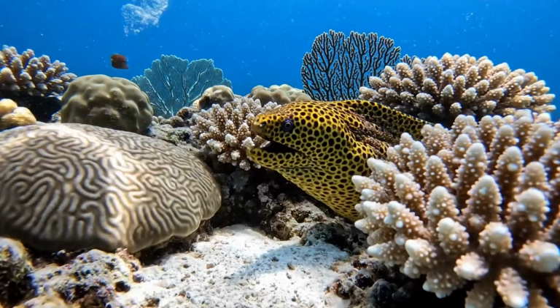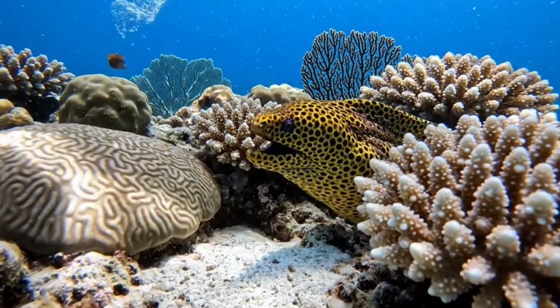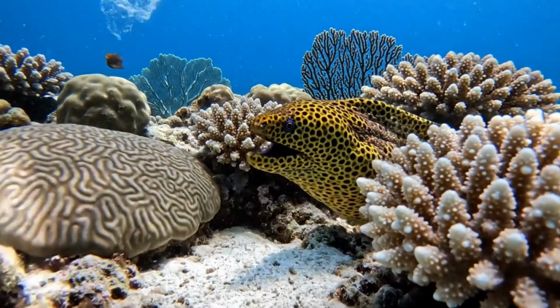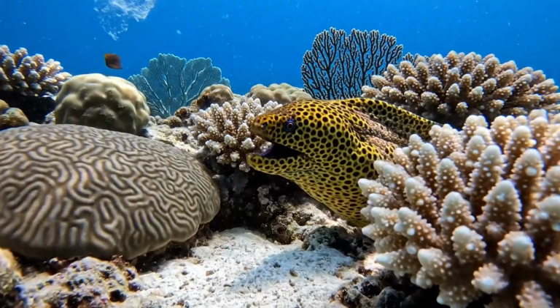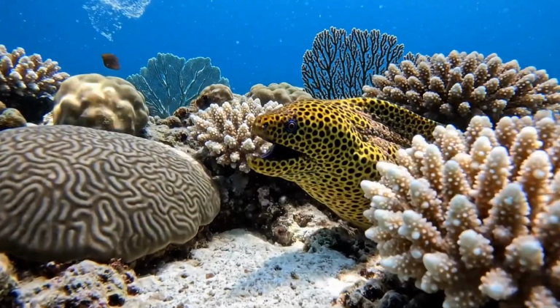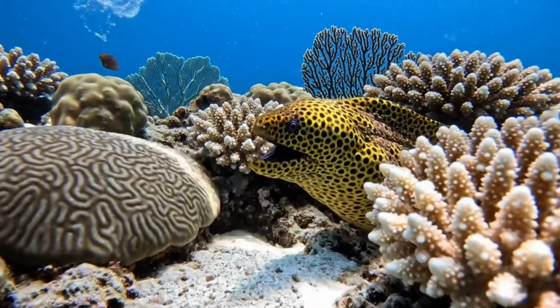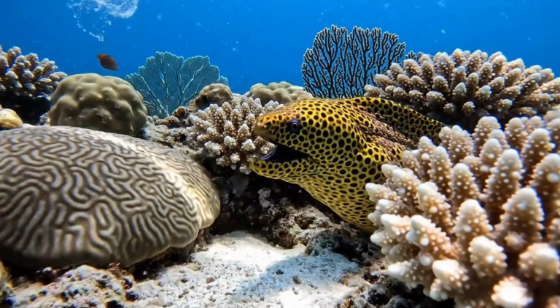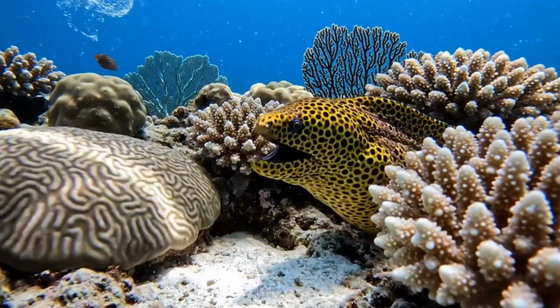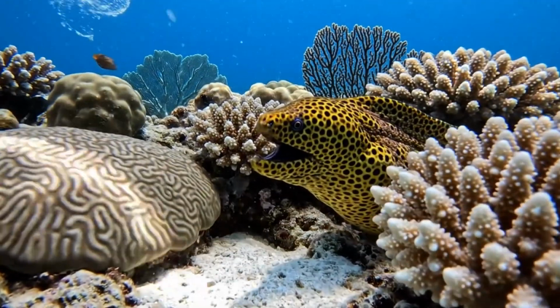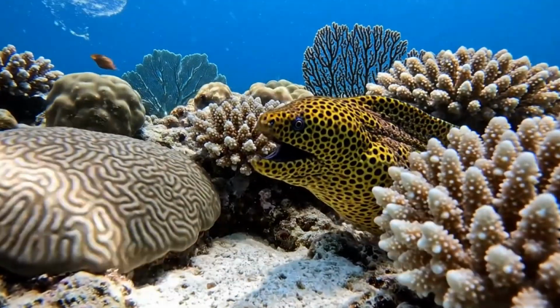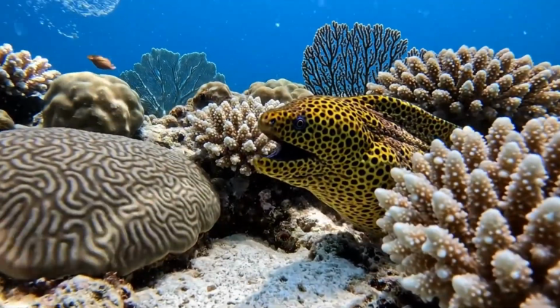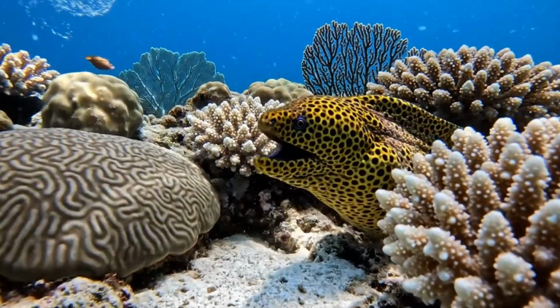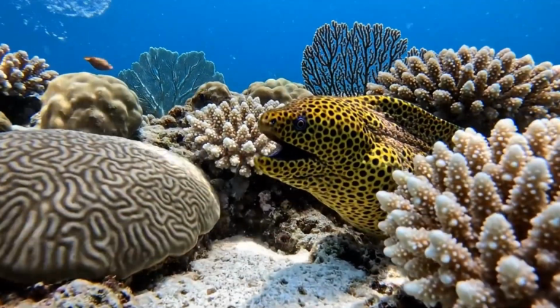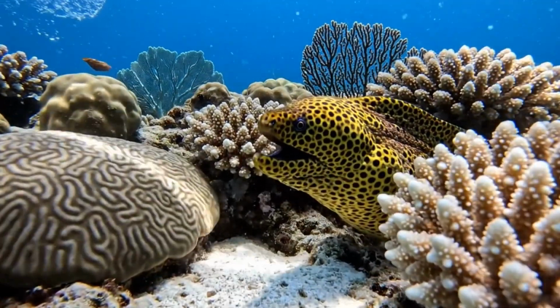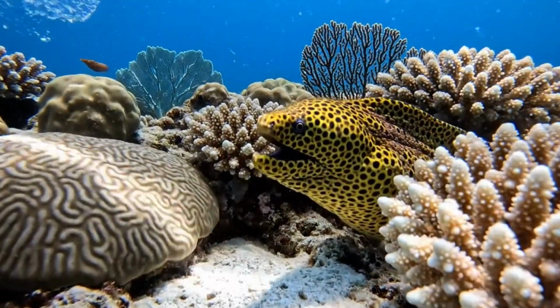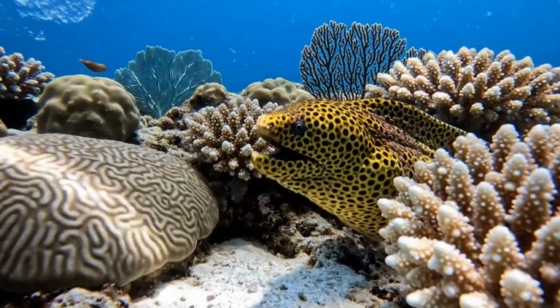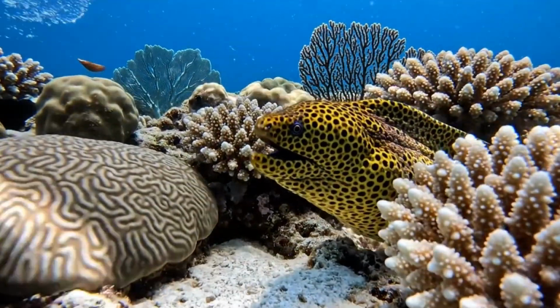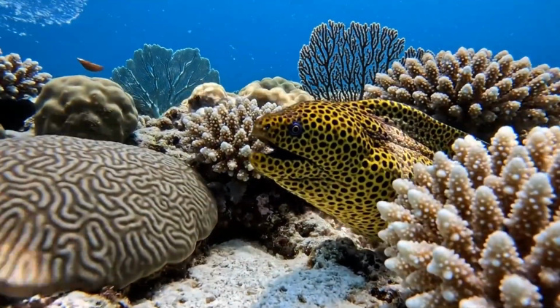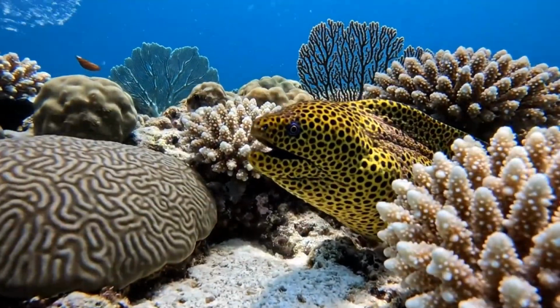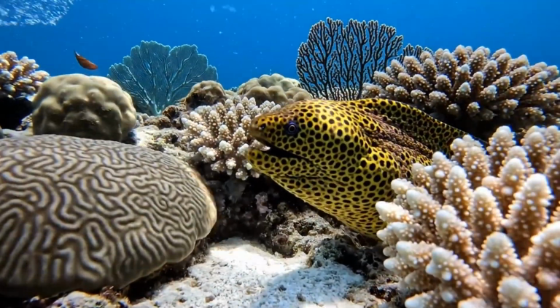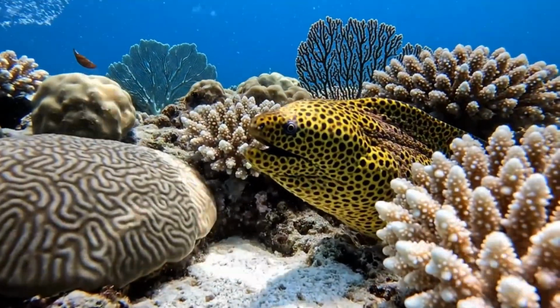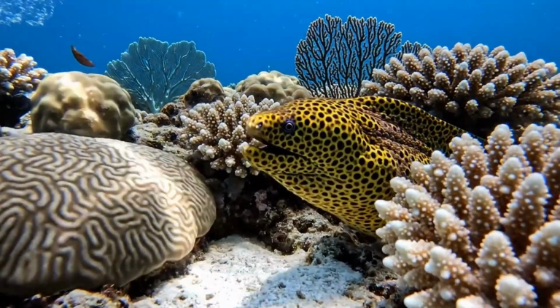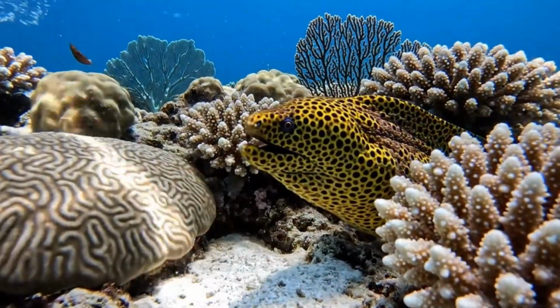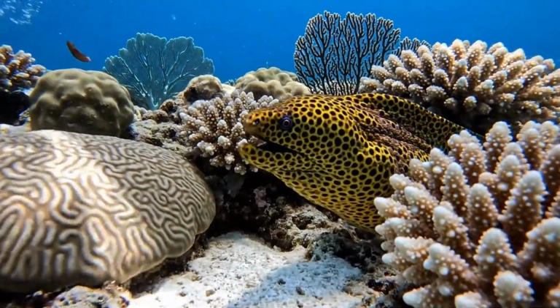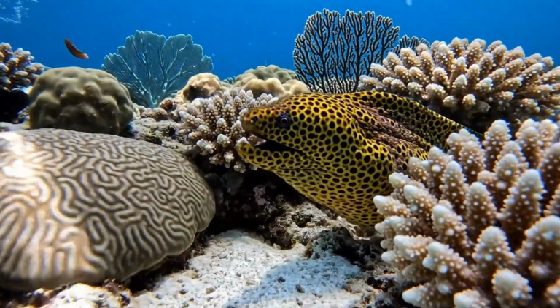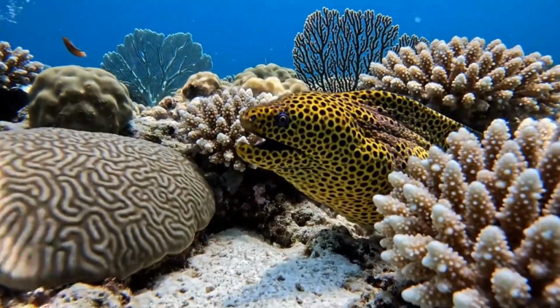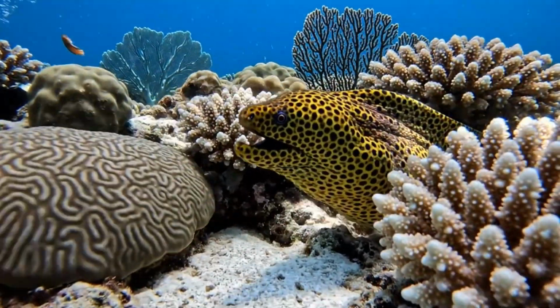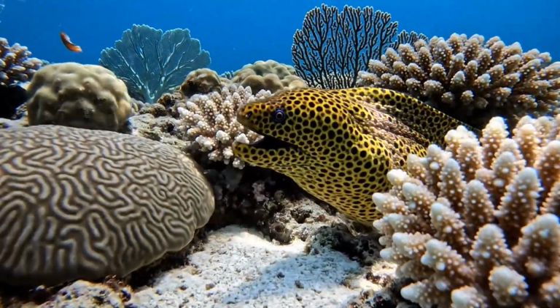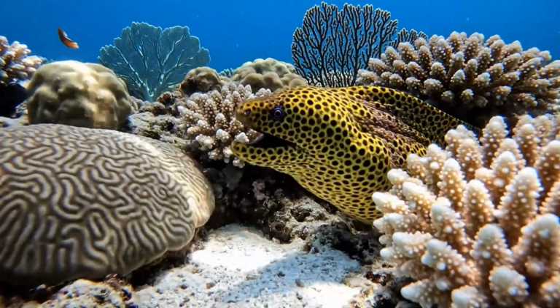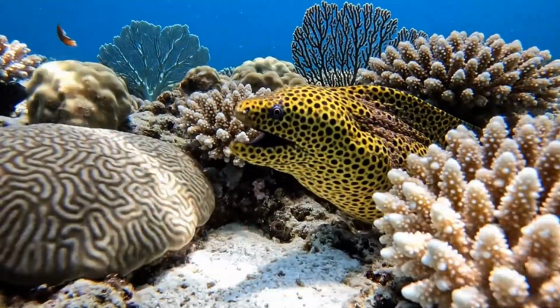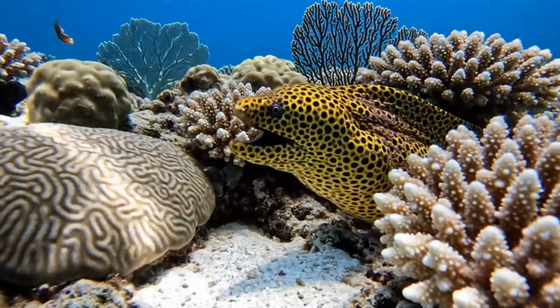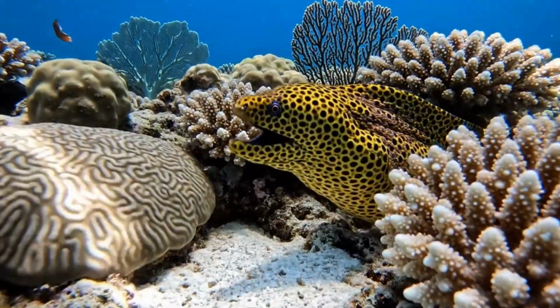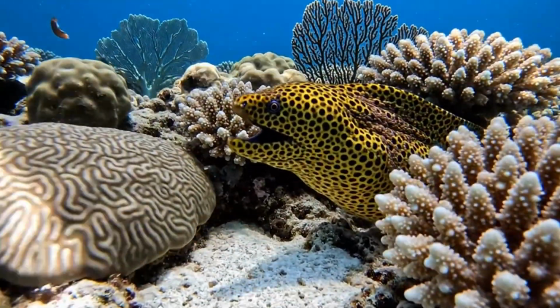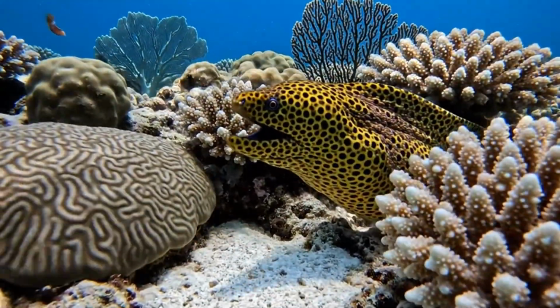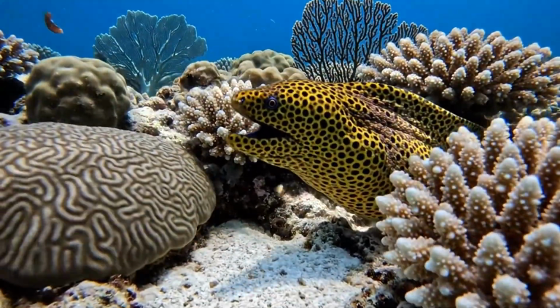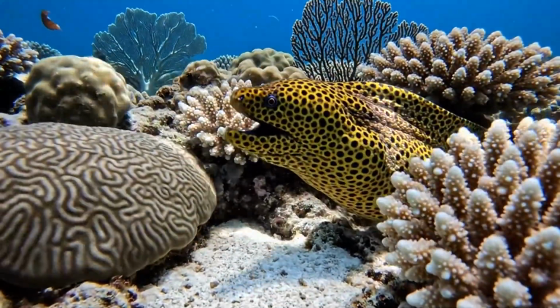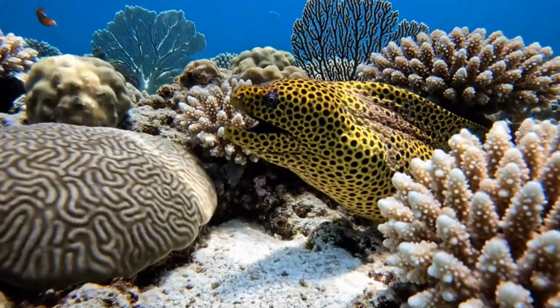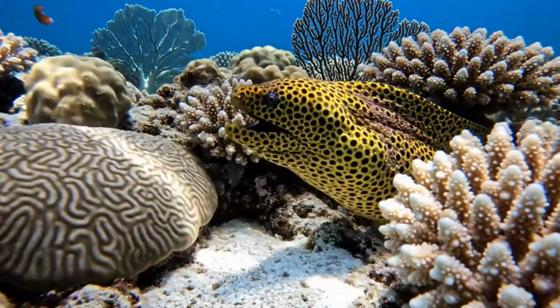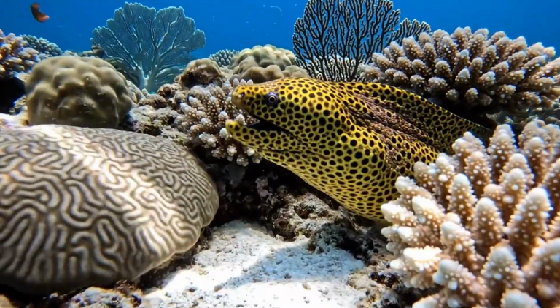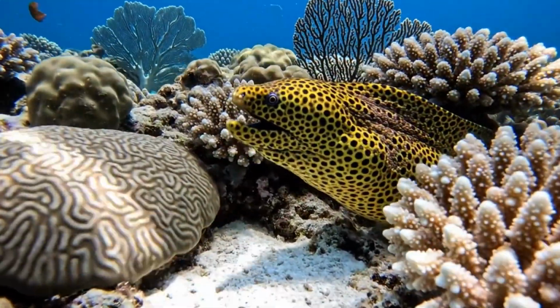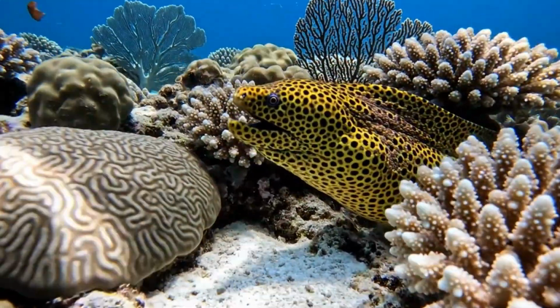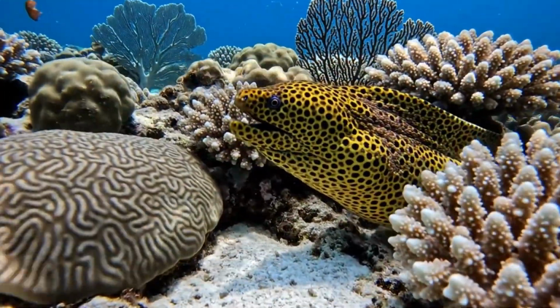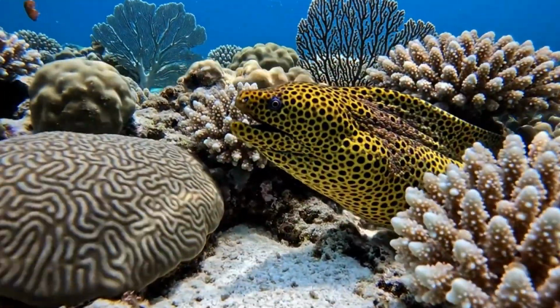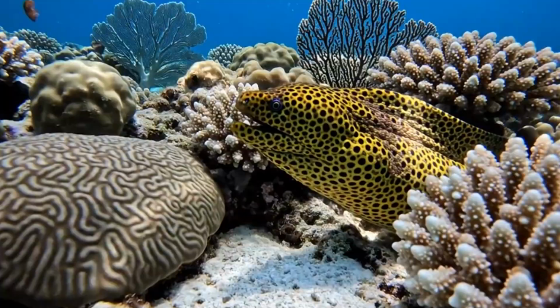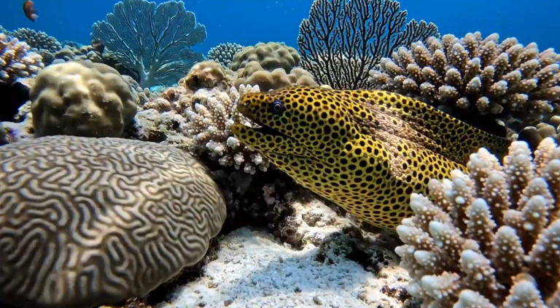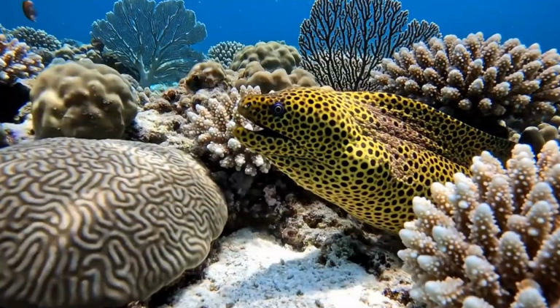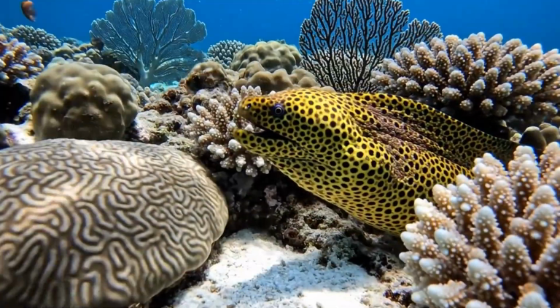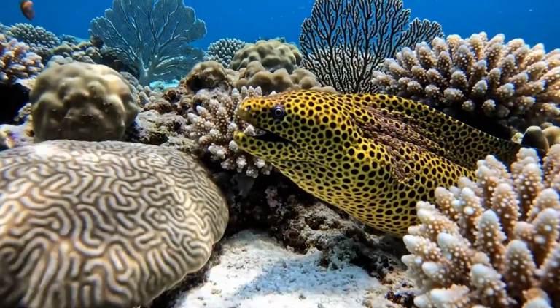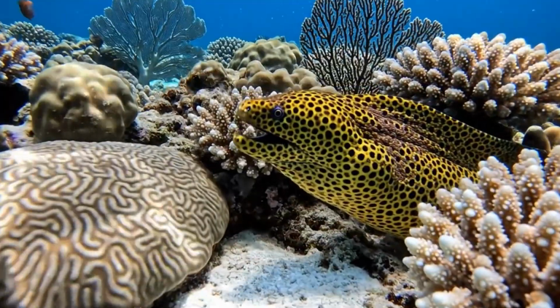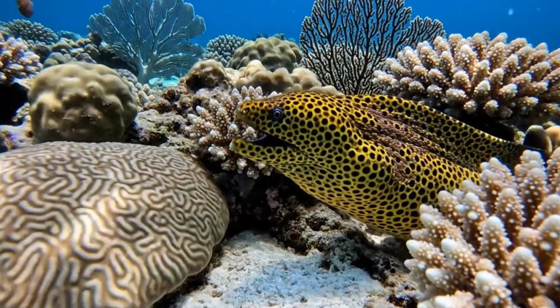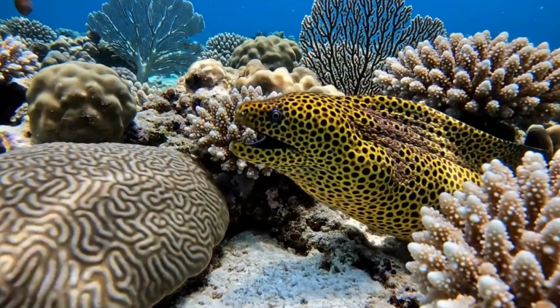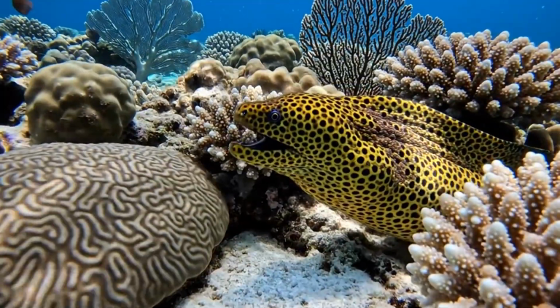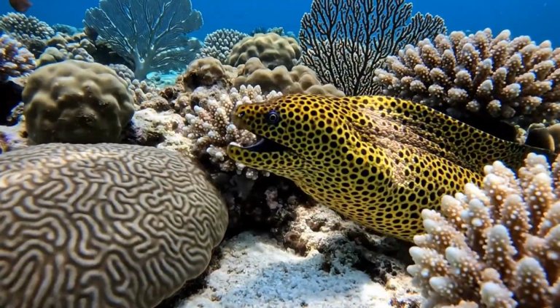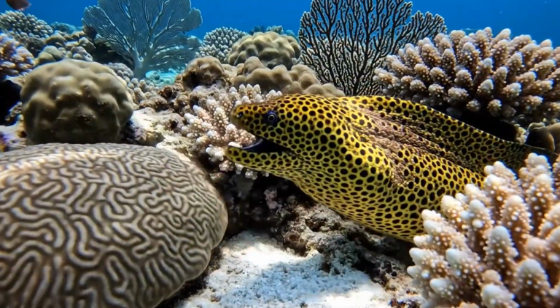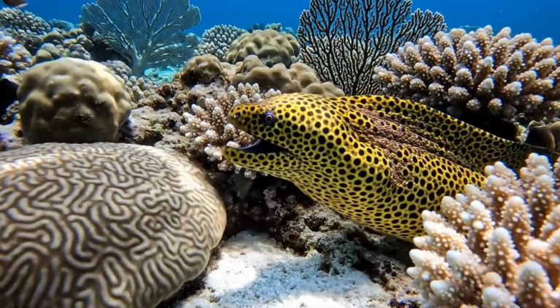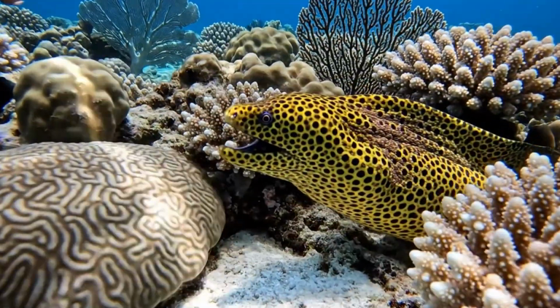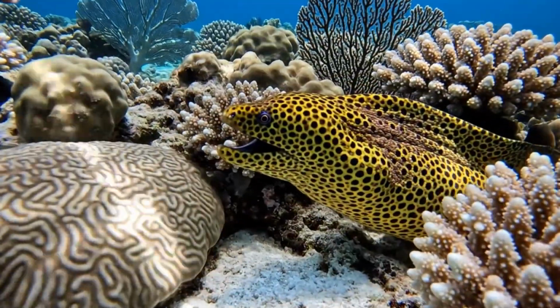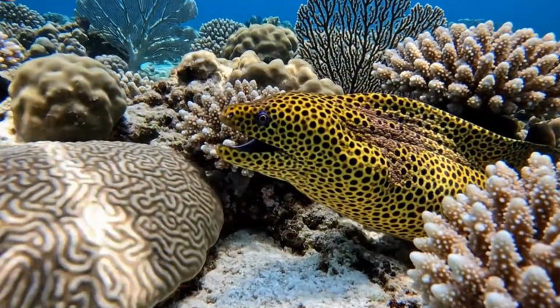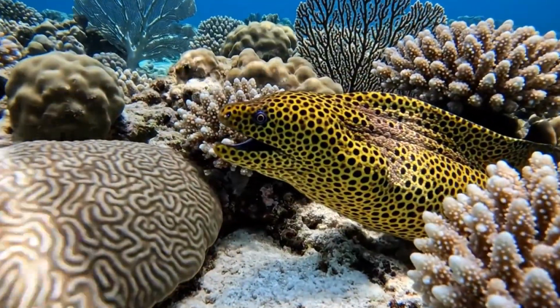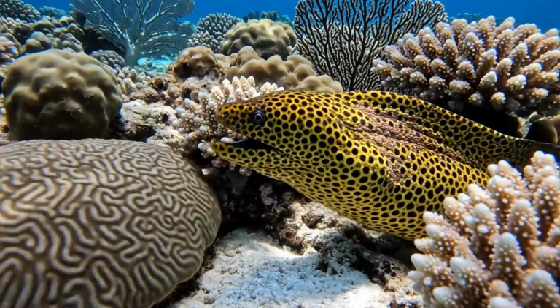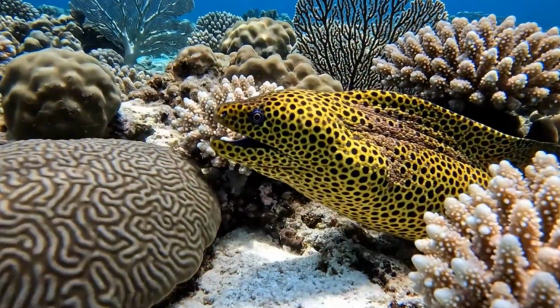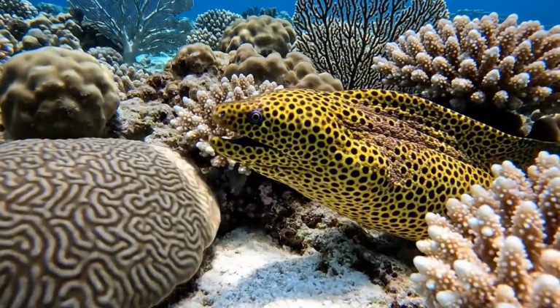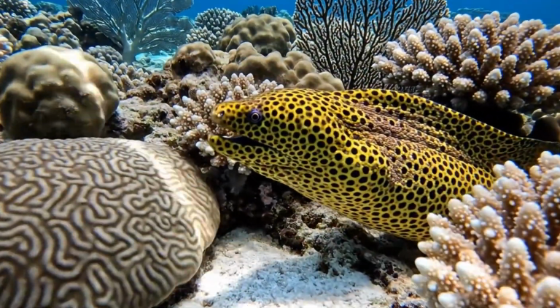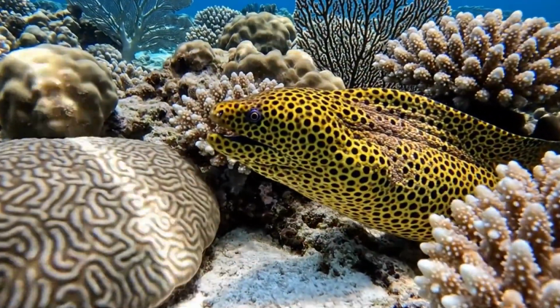Look at the spotted moray. It's yellow with black spots, living in tropical reefs.